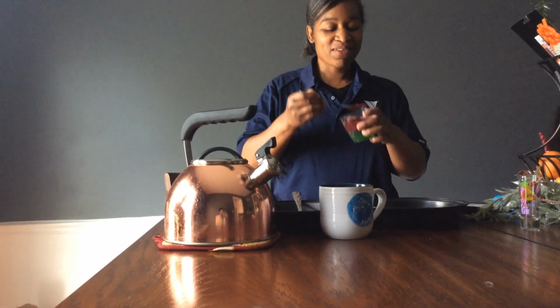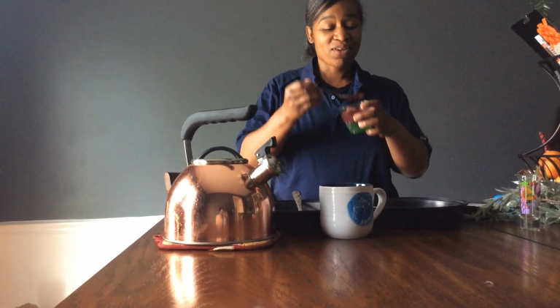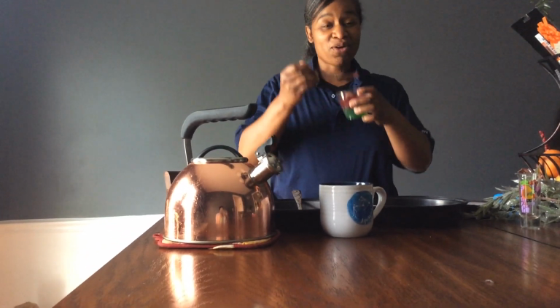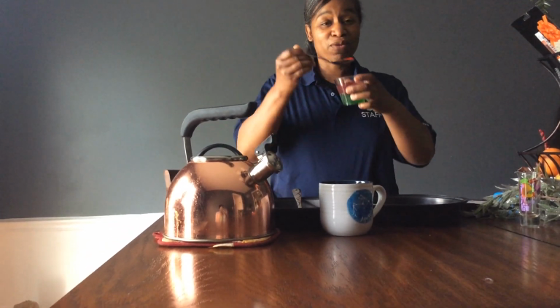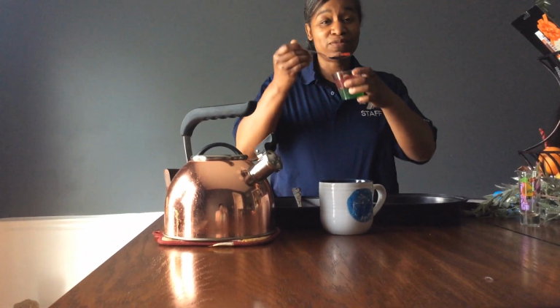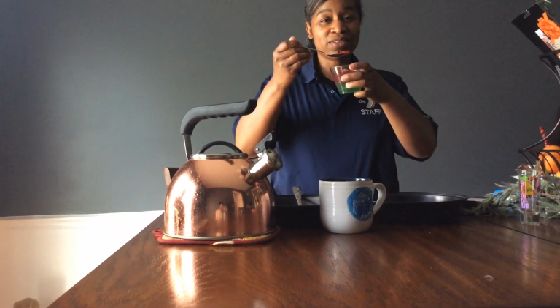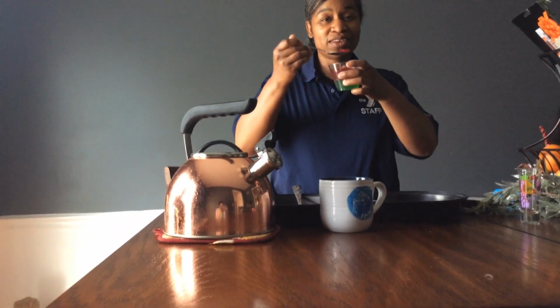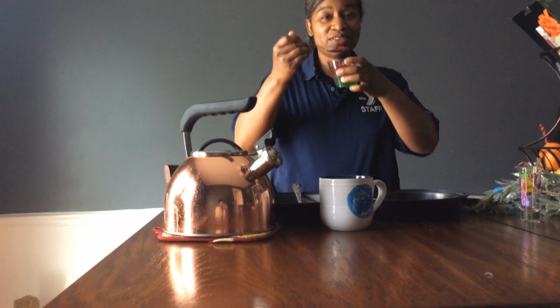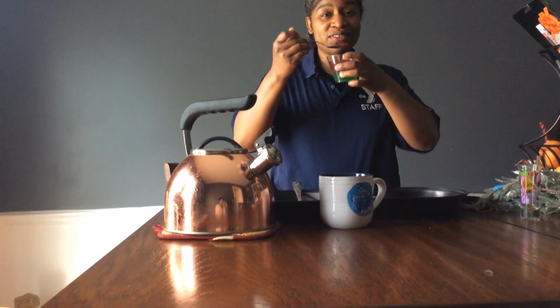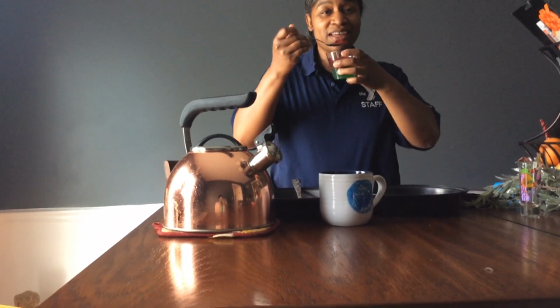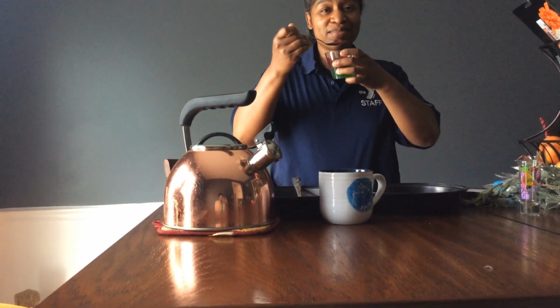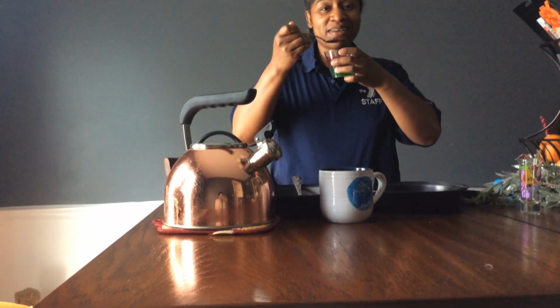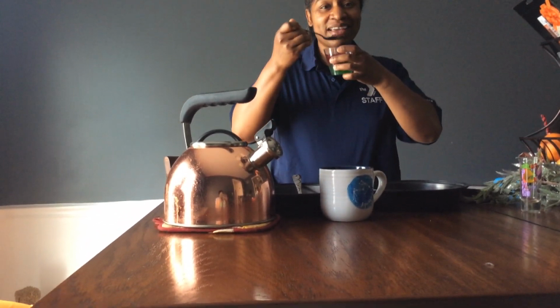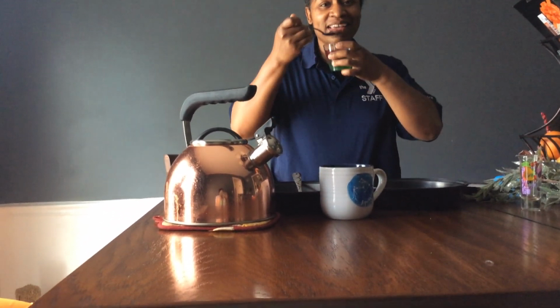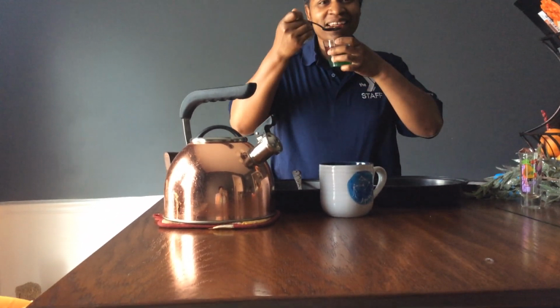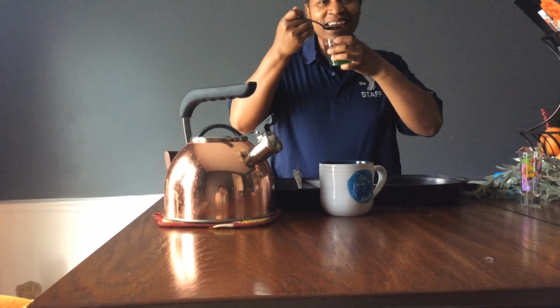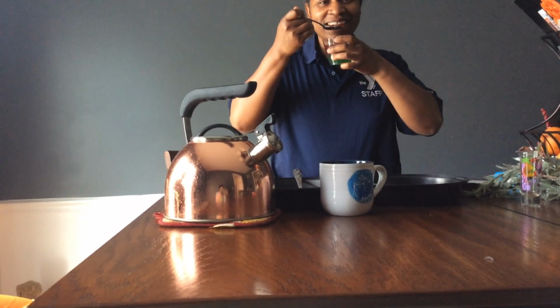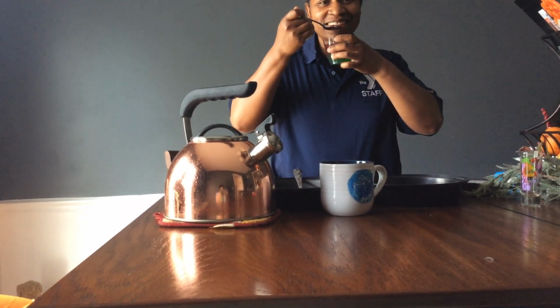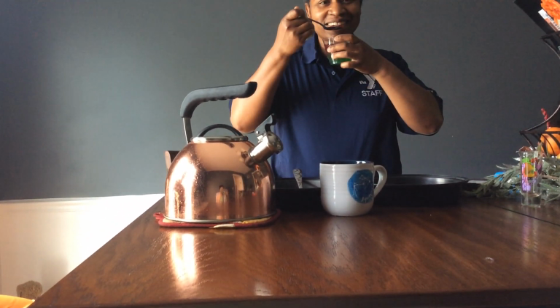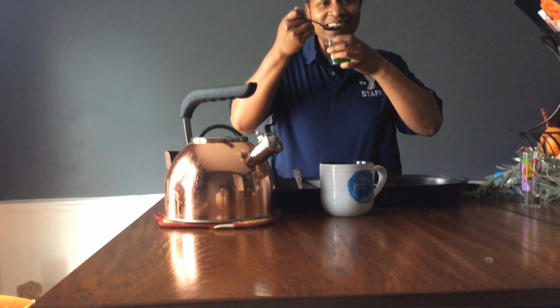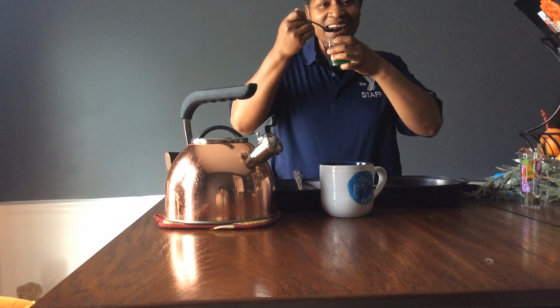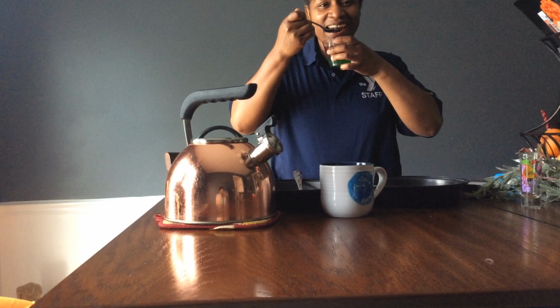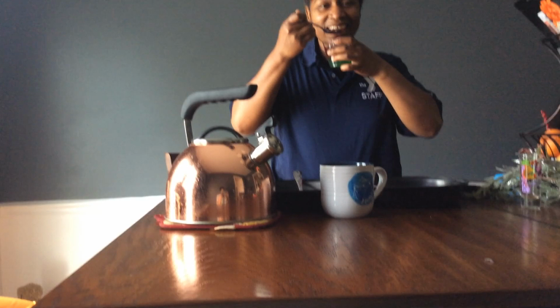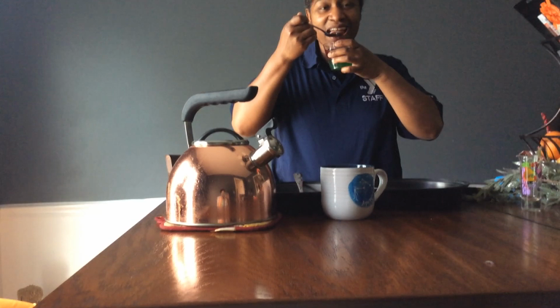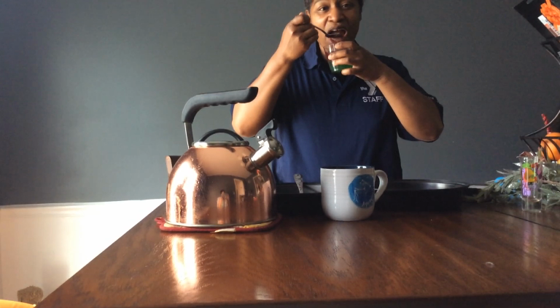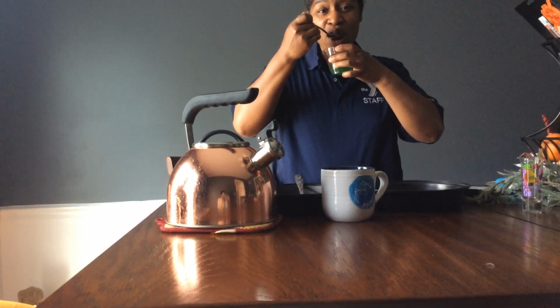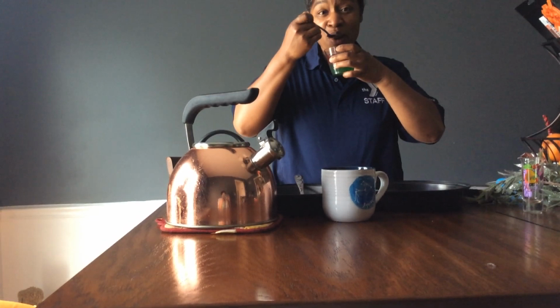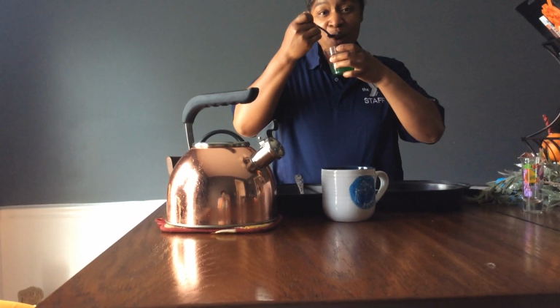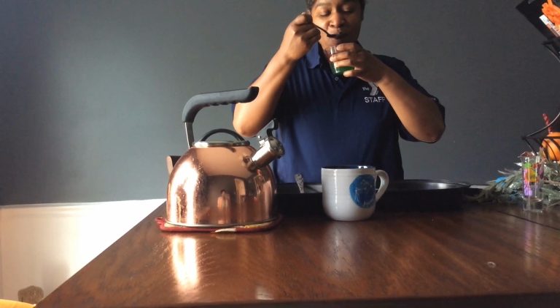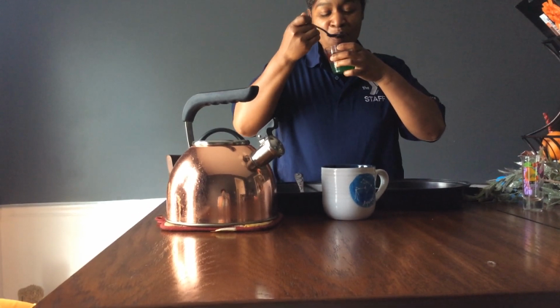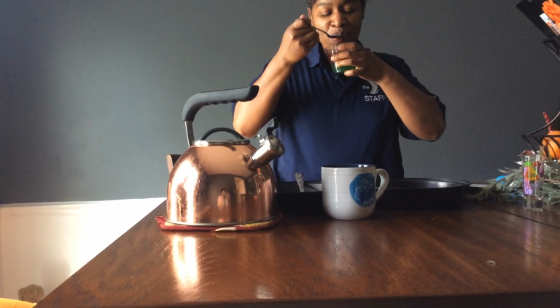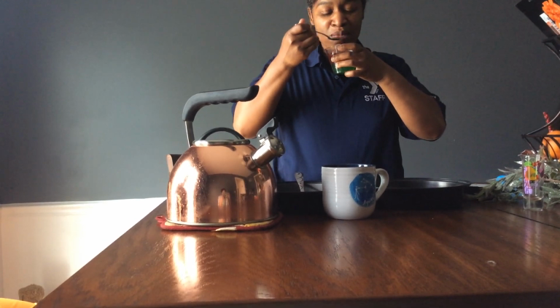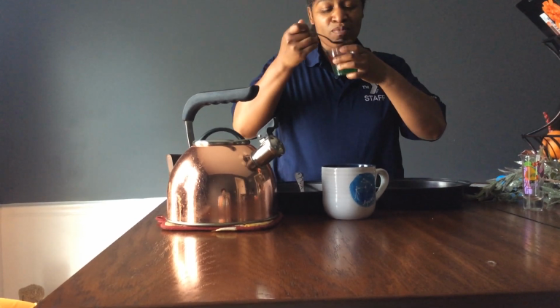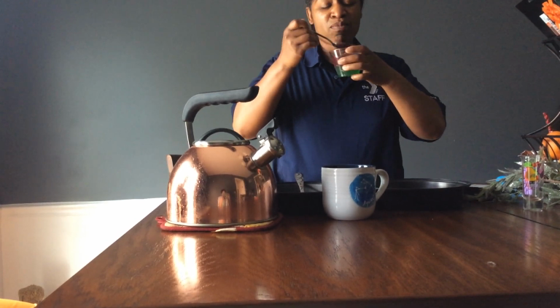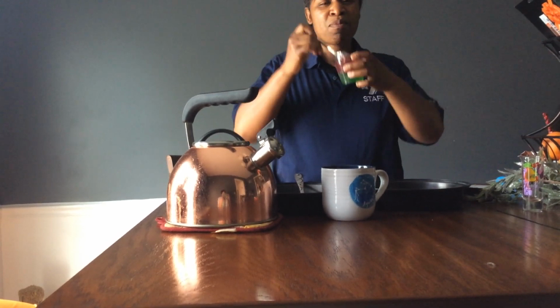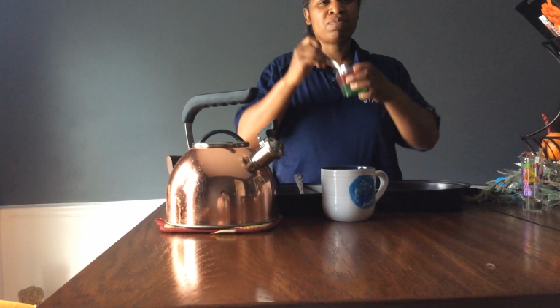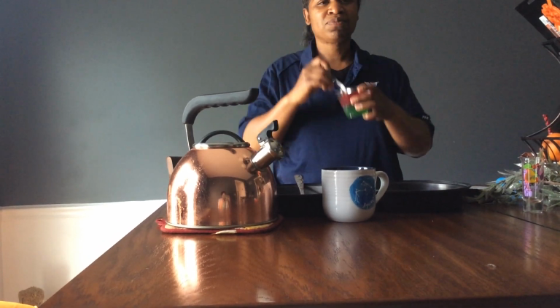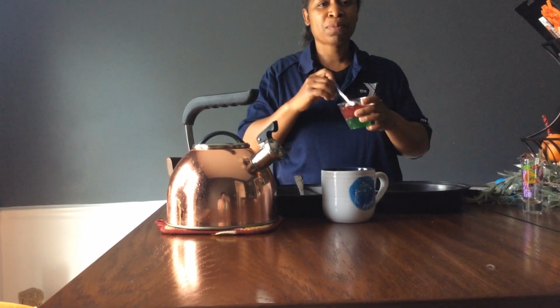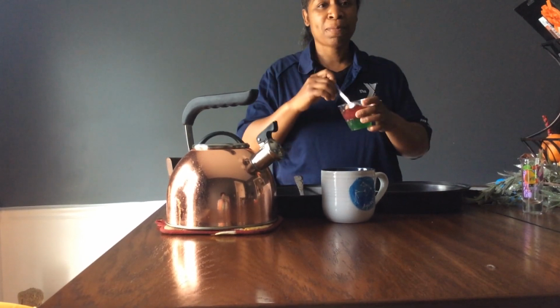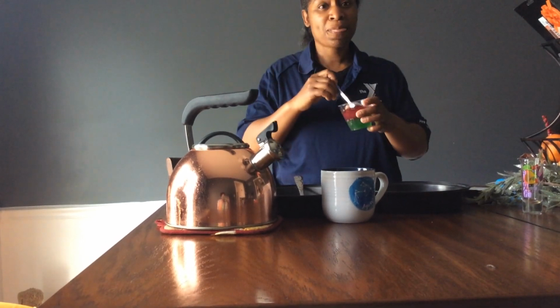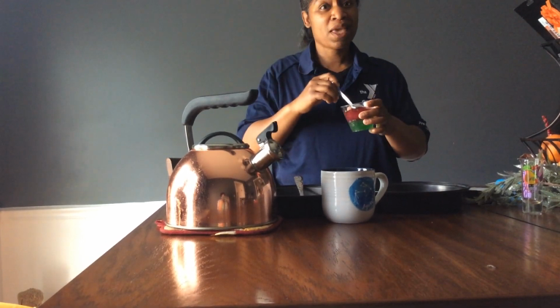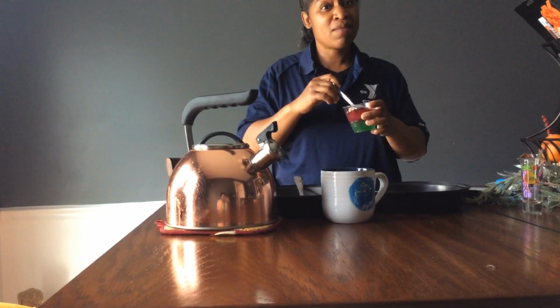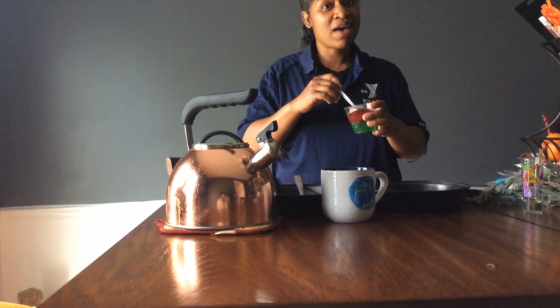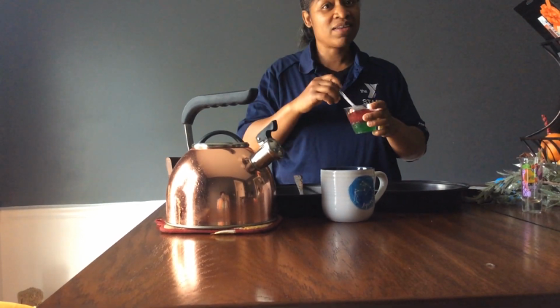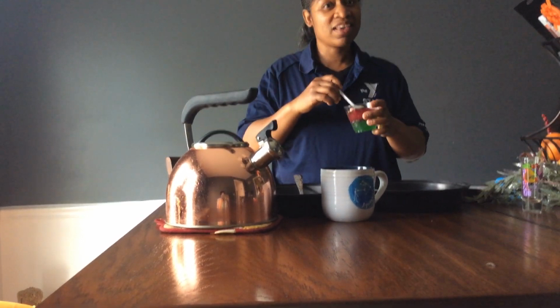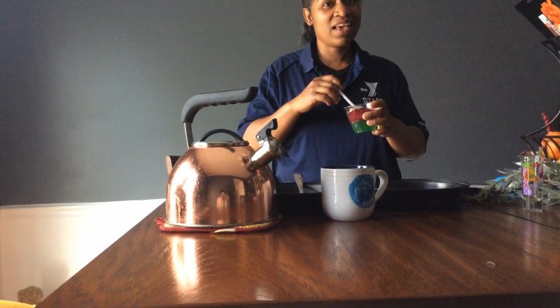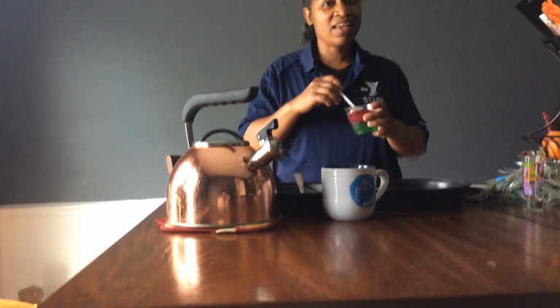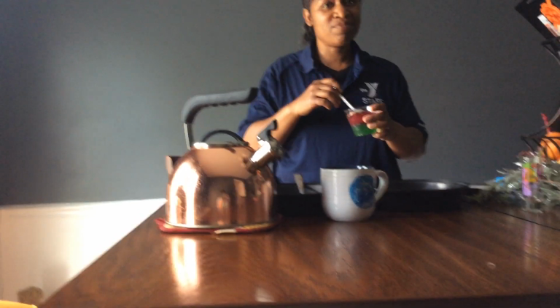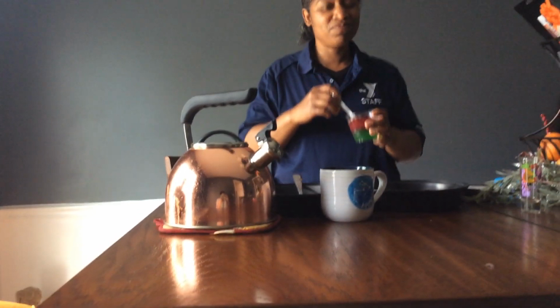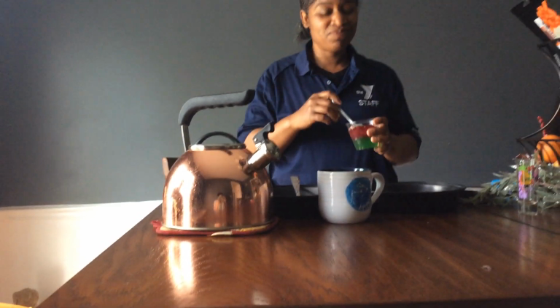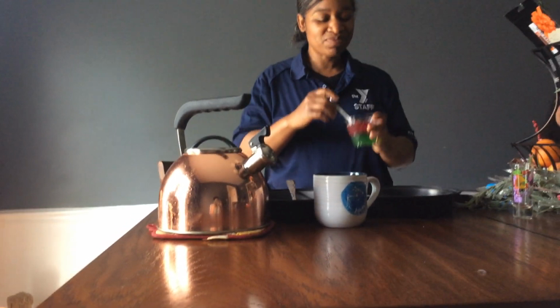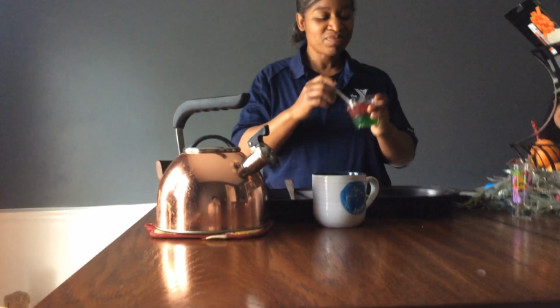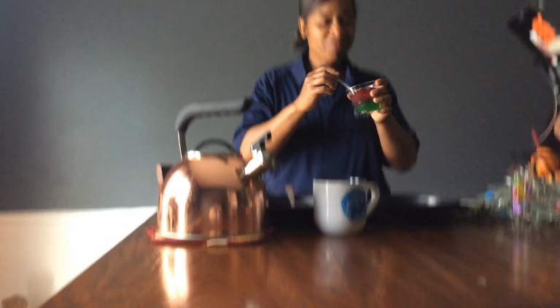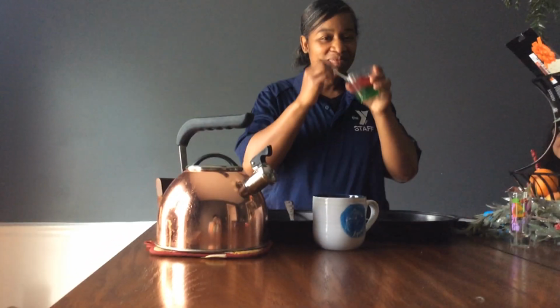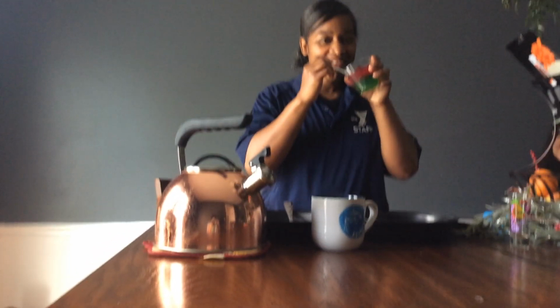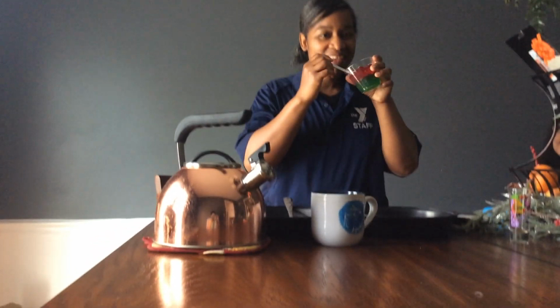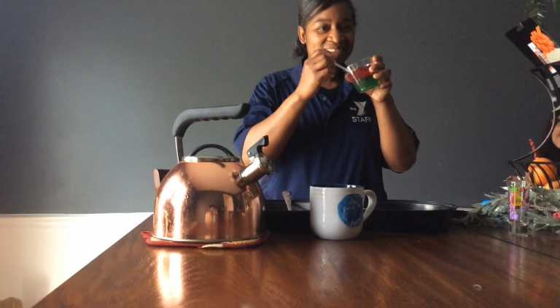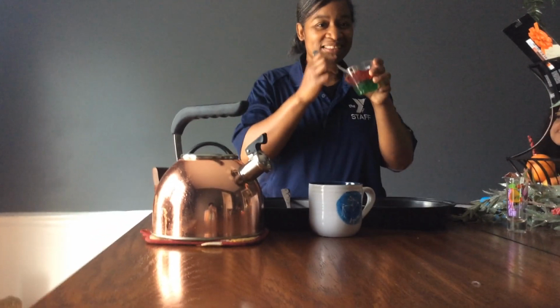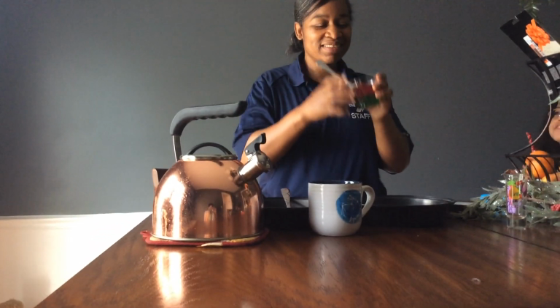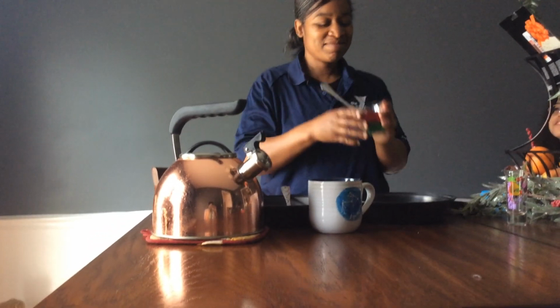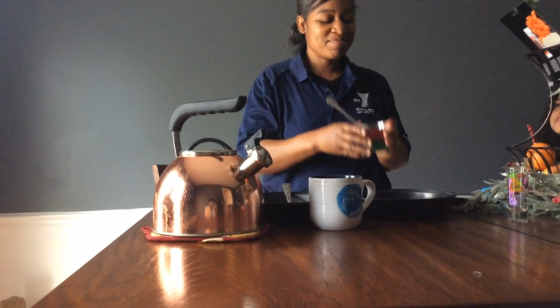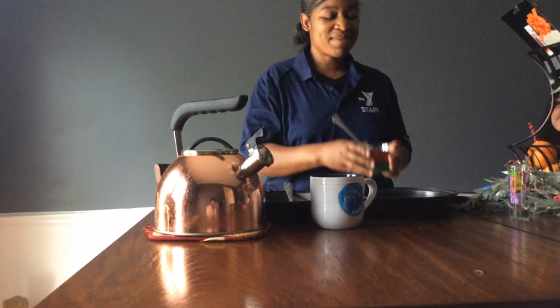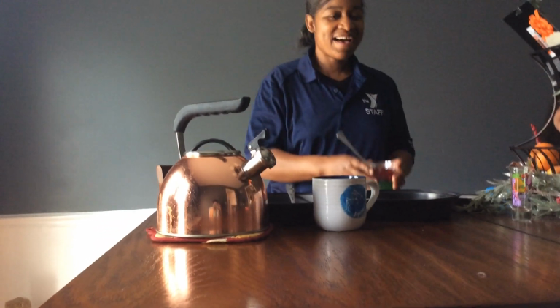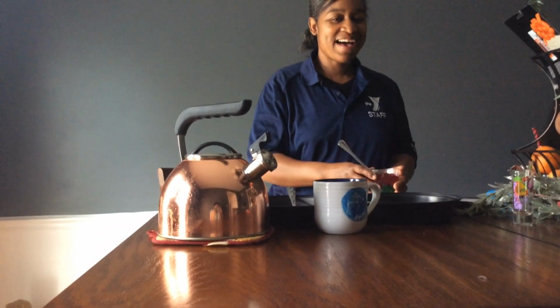Hopefully you like my snack. Come back again. Bye.